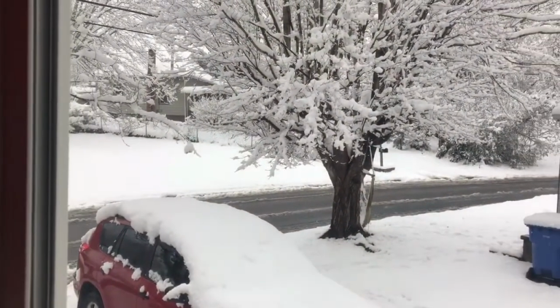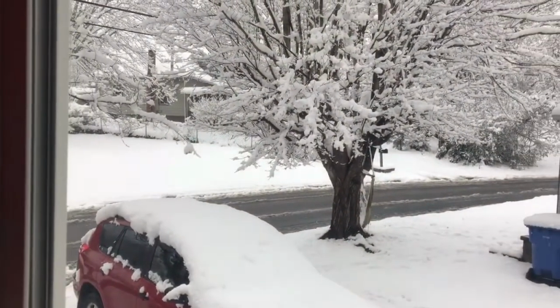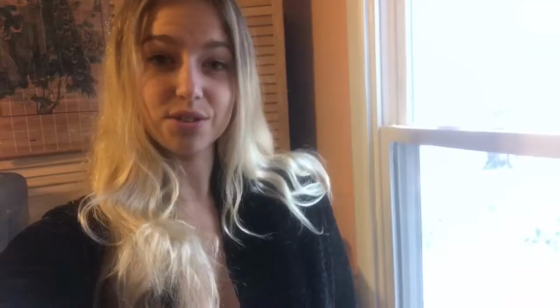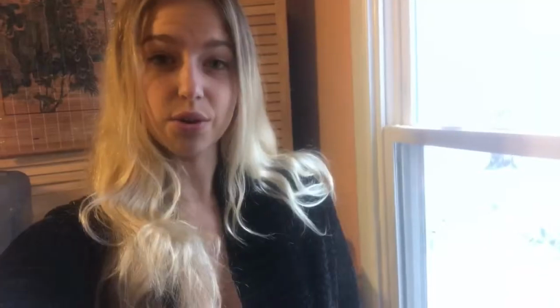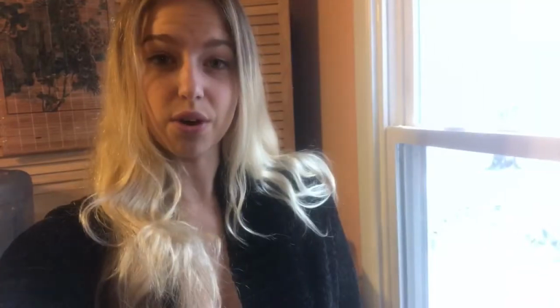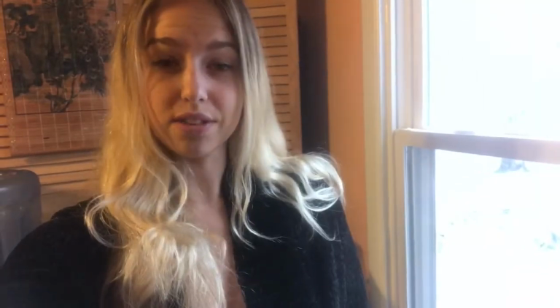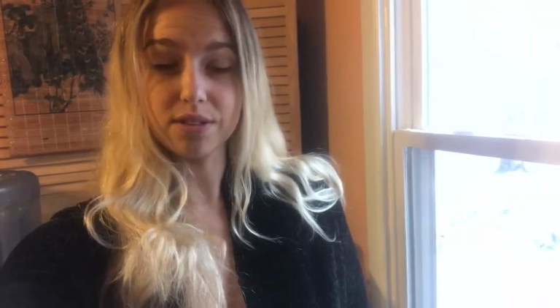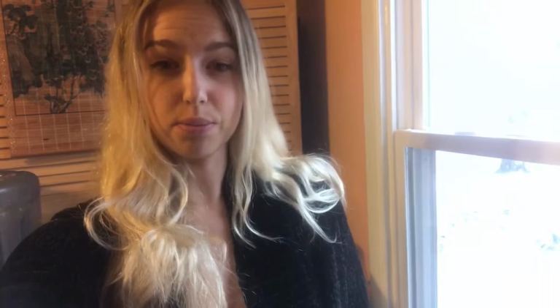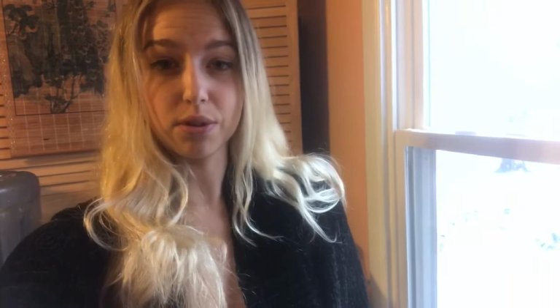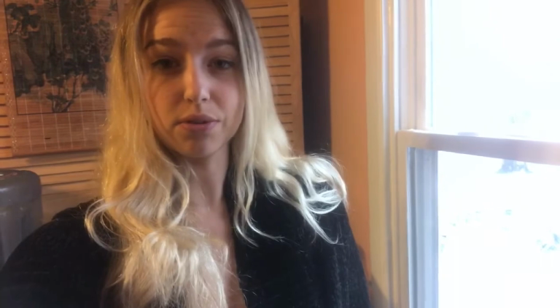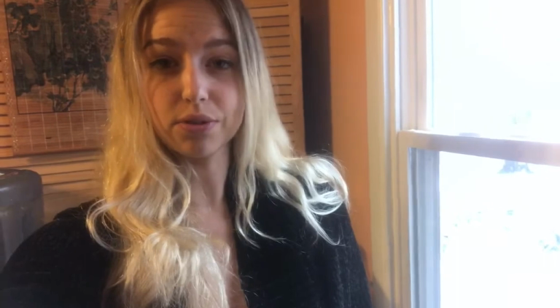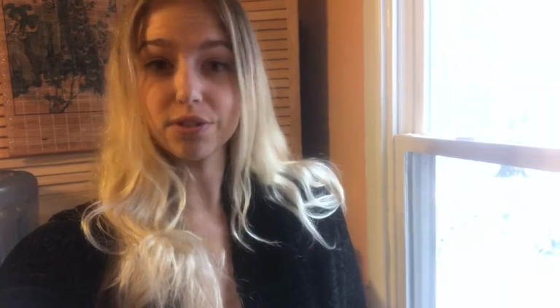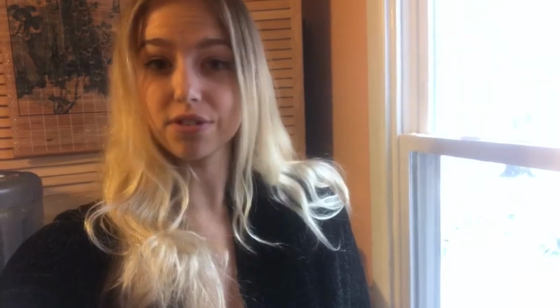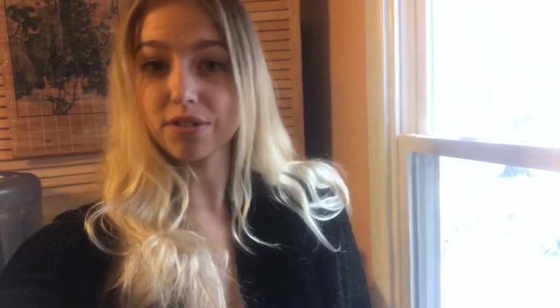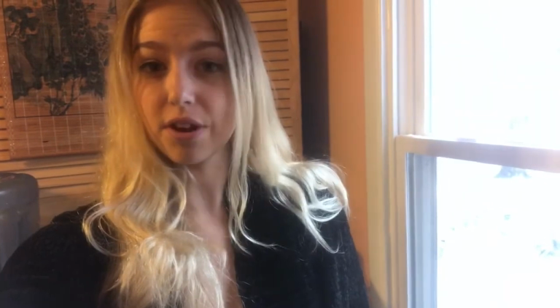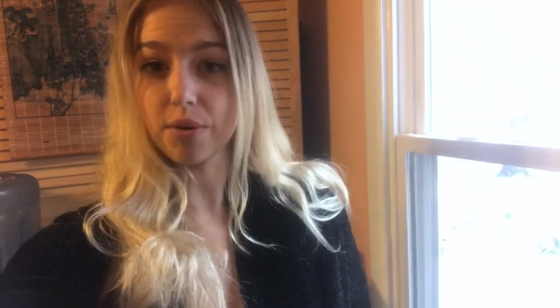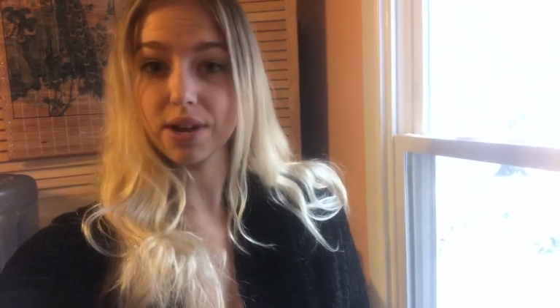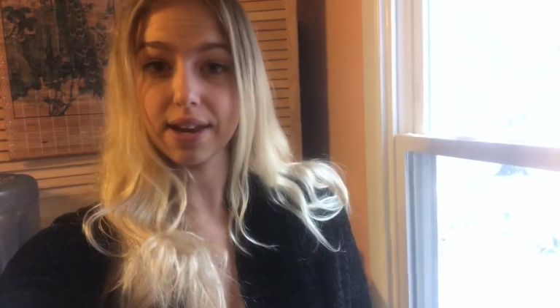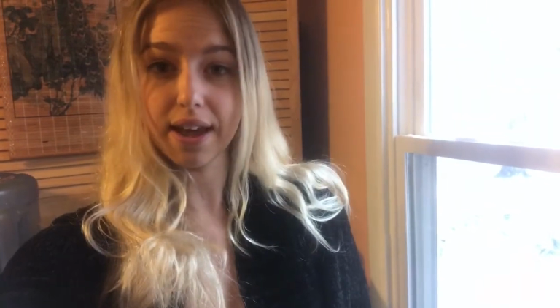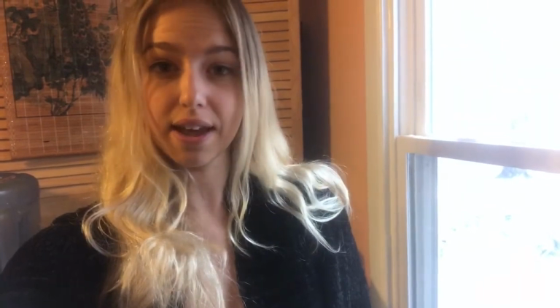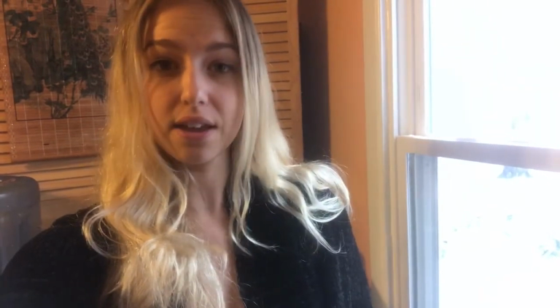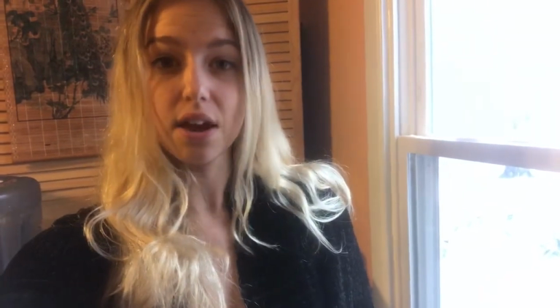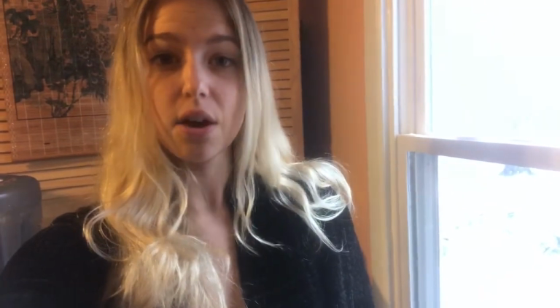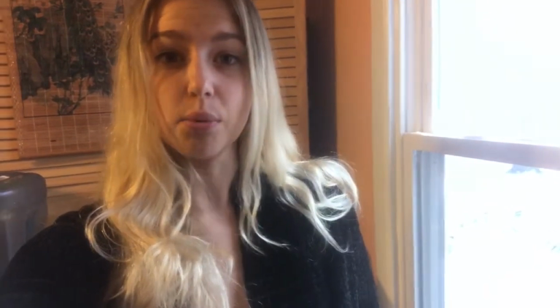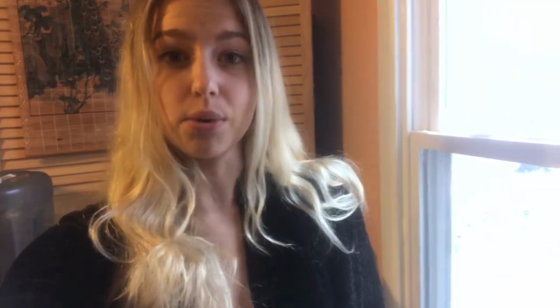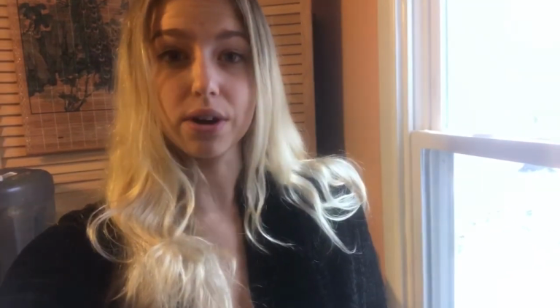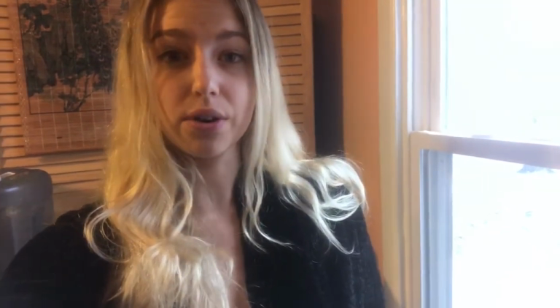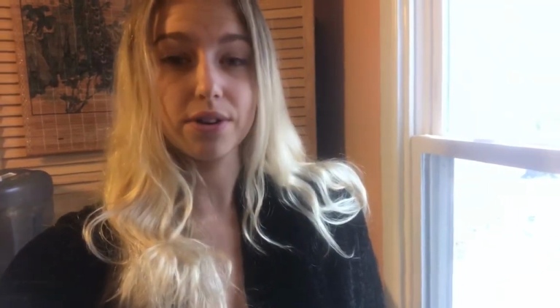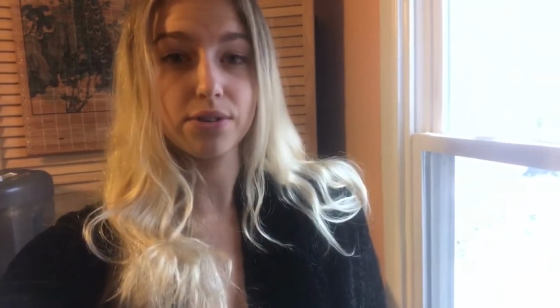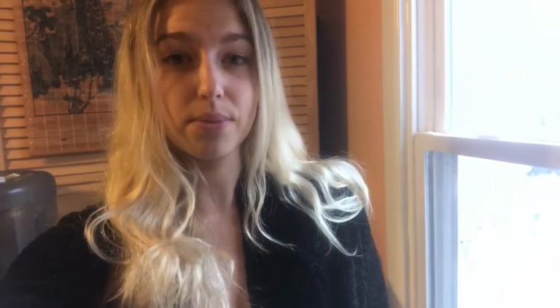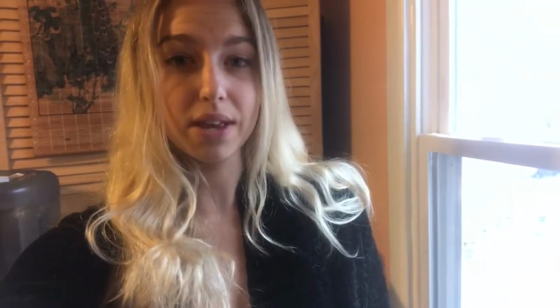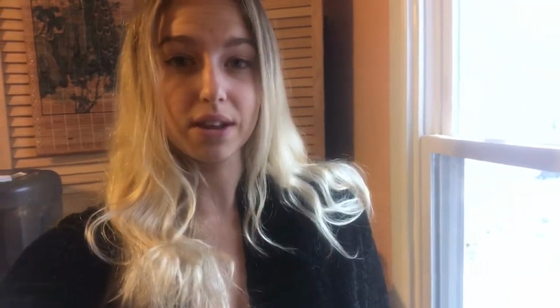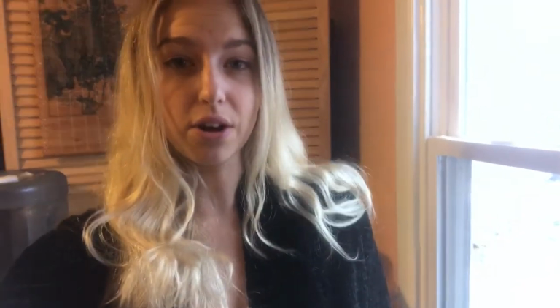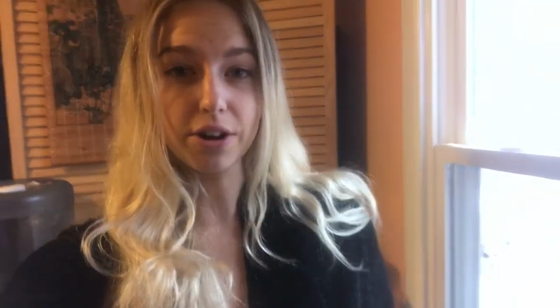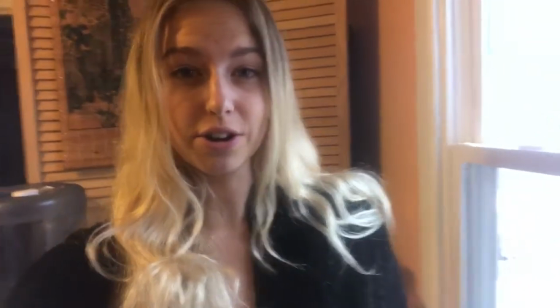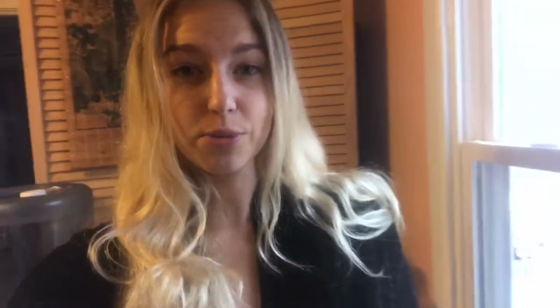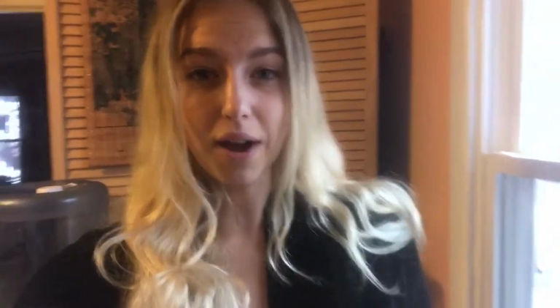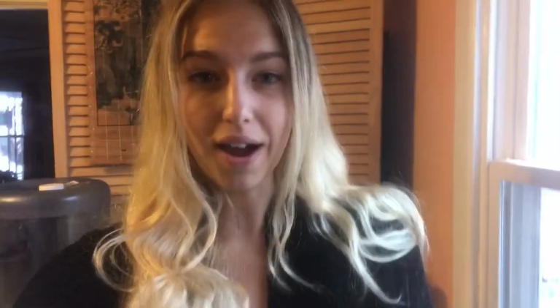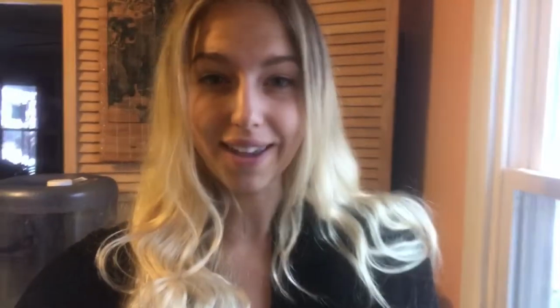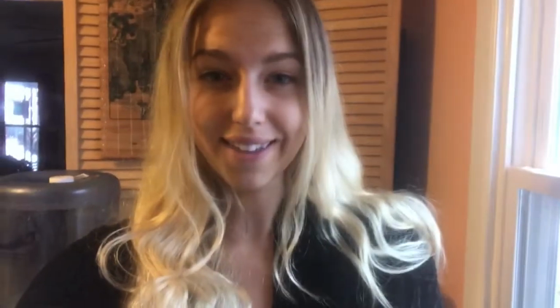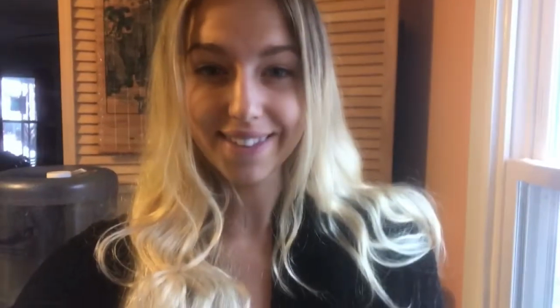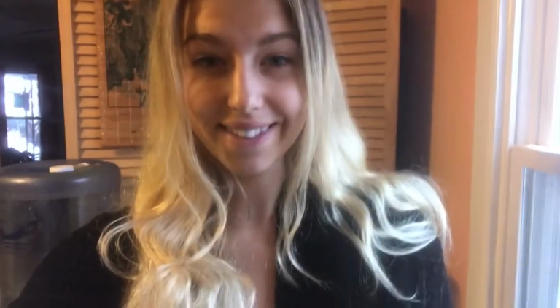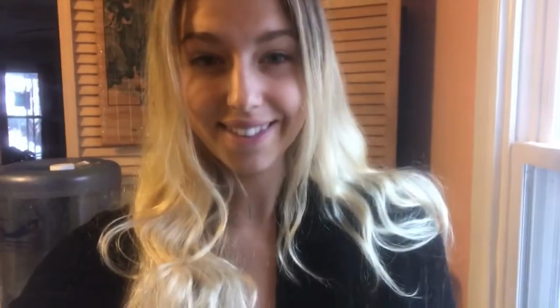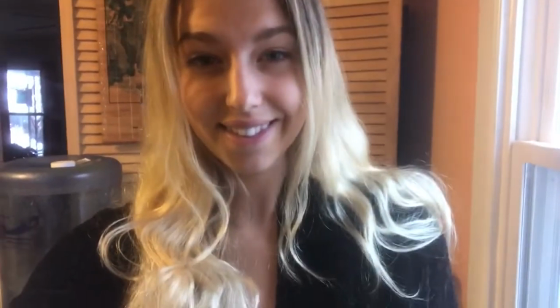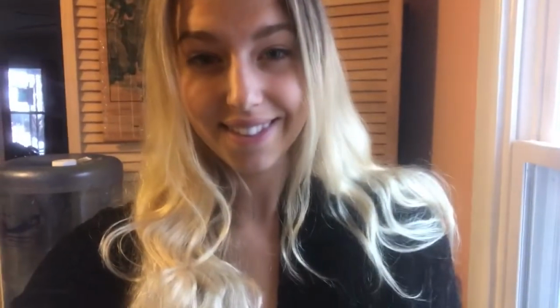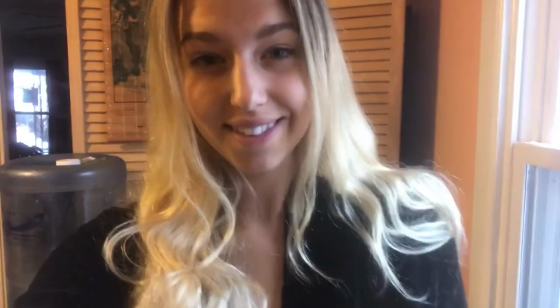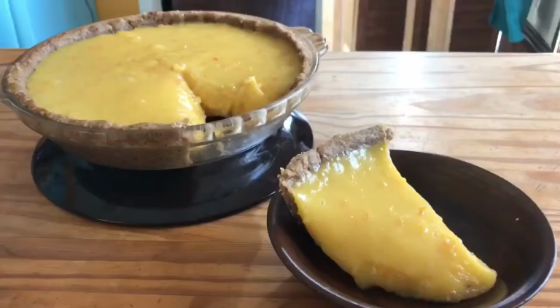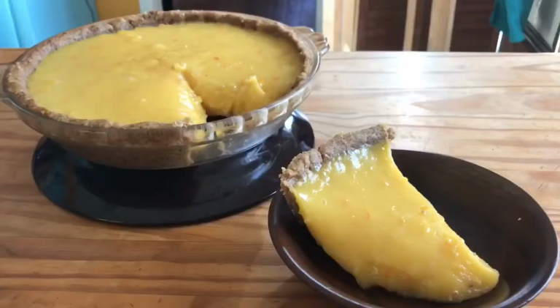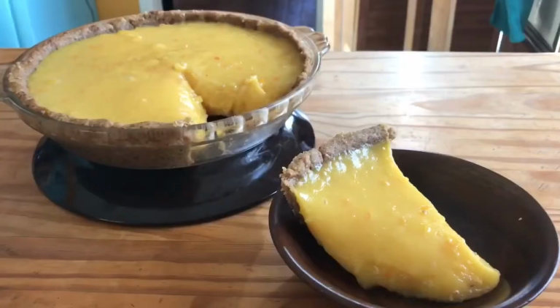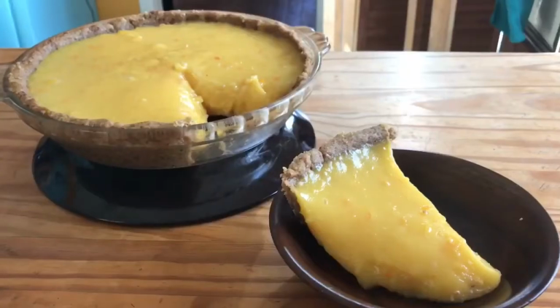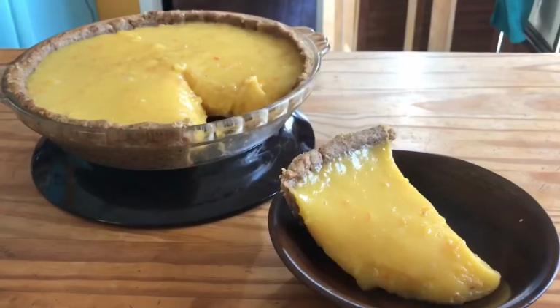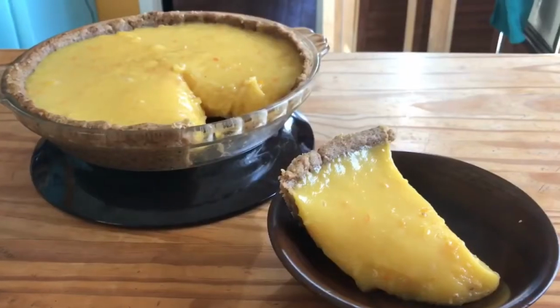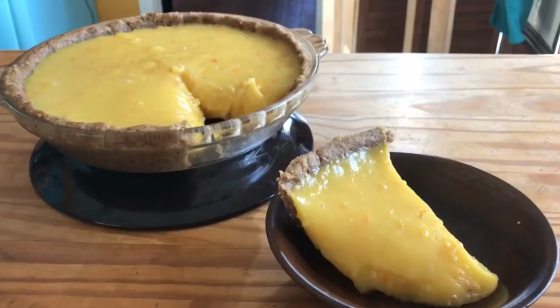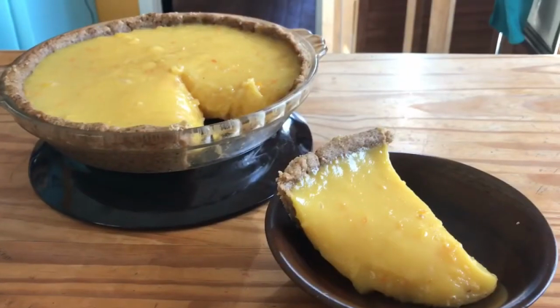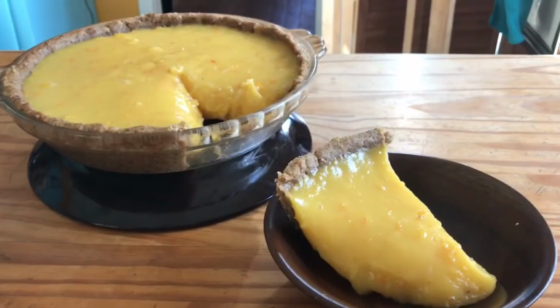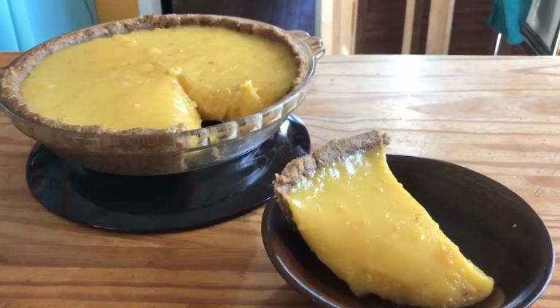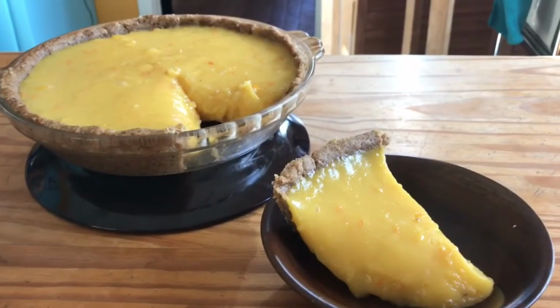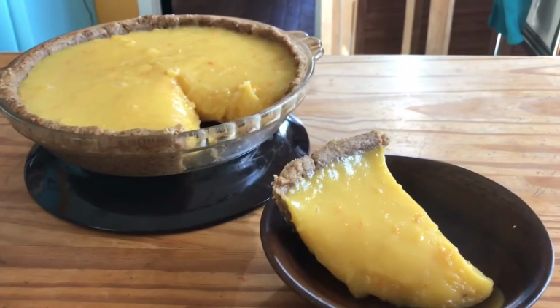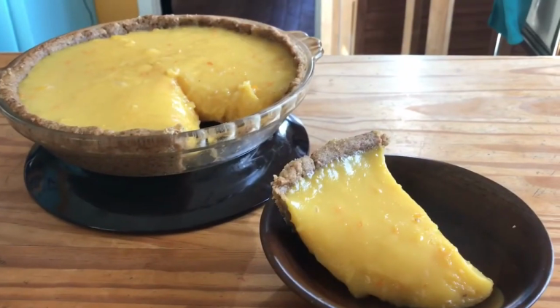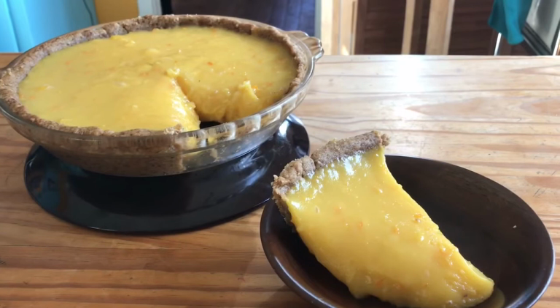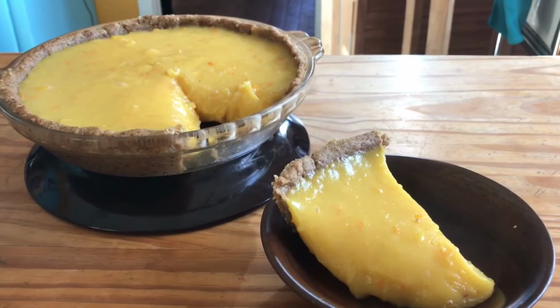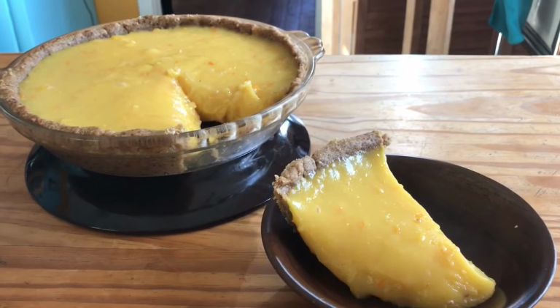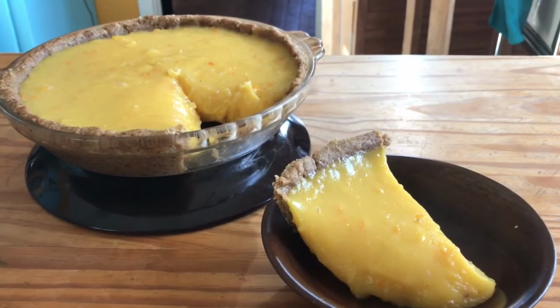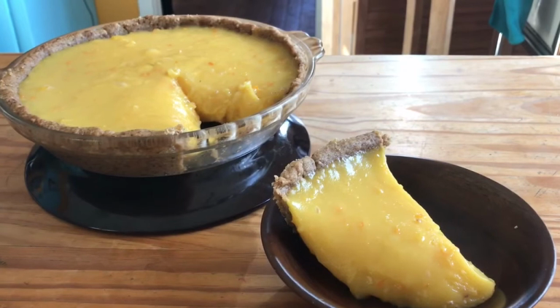On this beautiful snowy day we are going to make an orange pie — that looks good, huh?